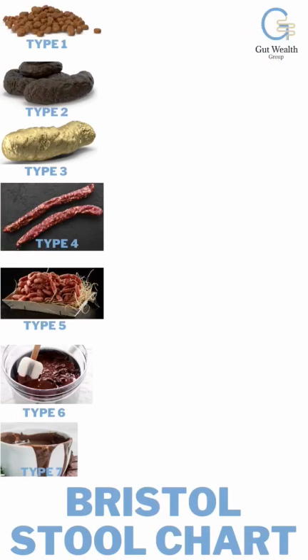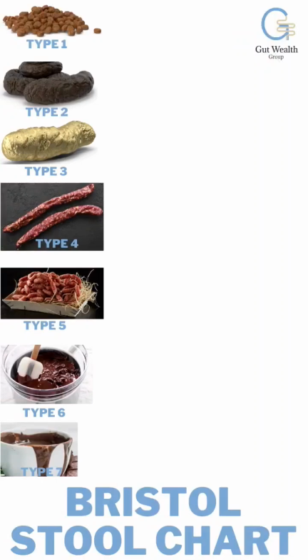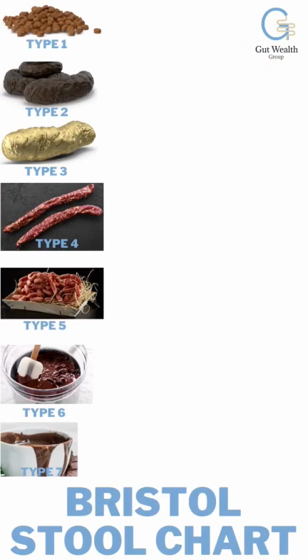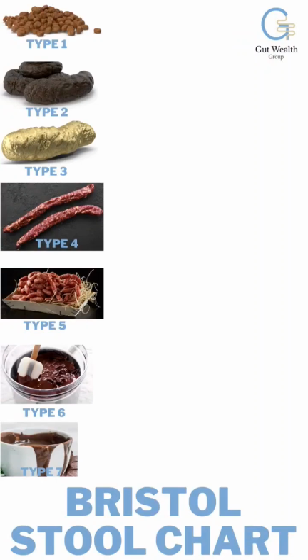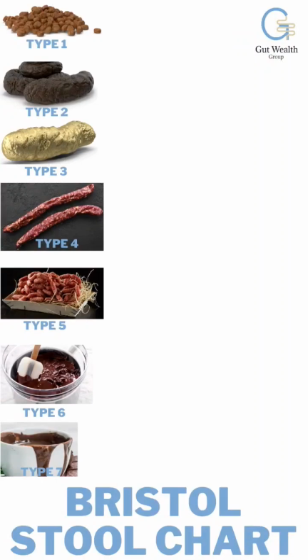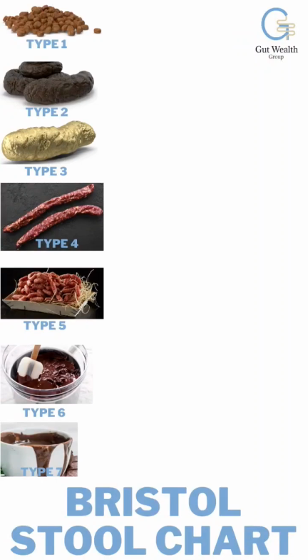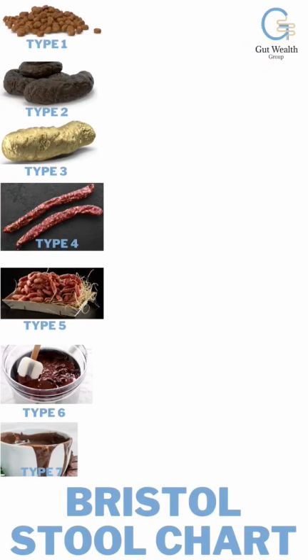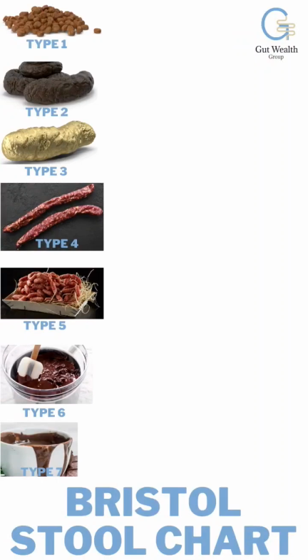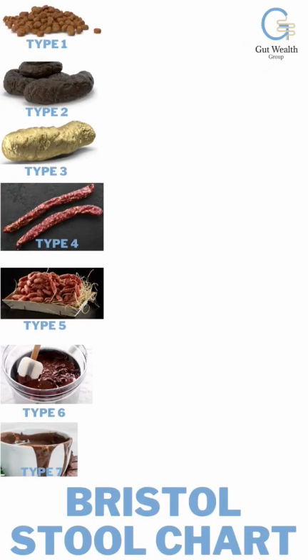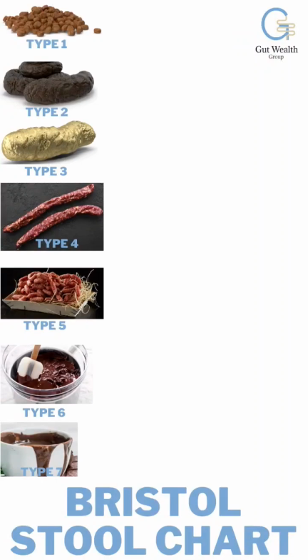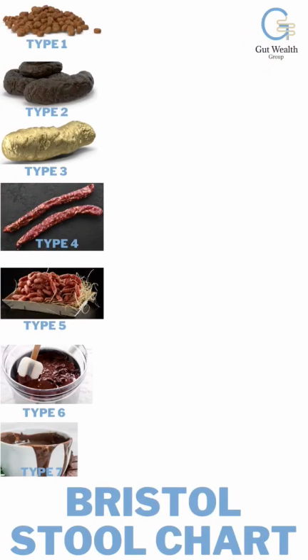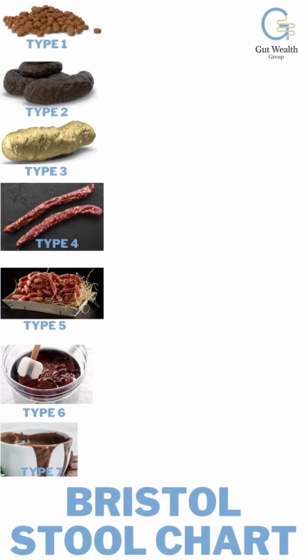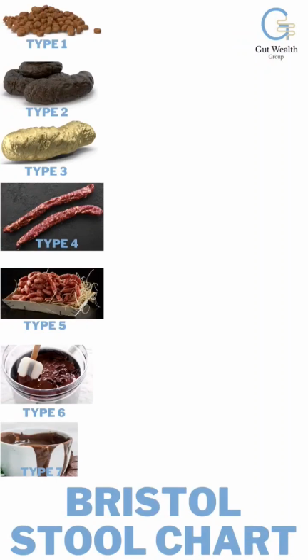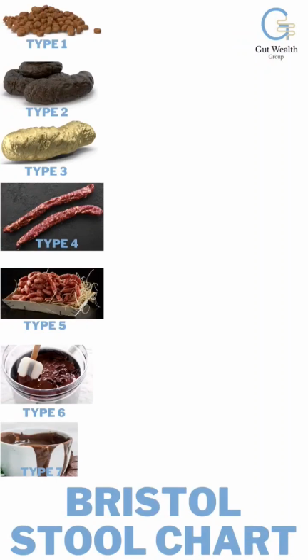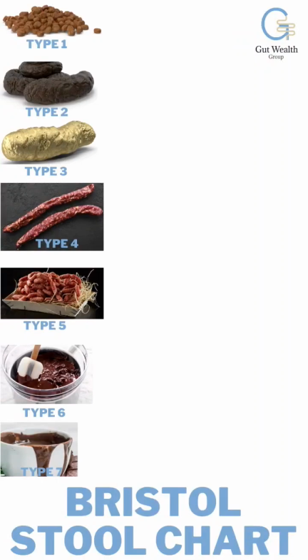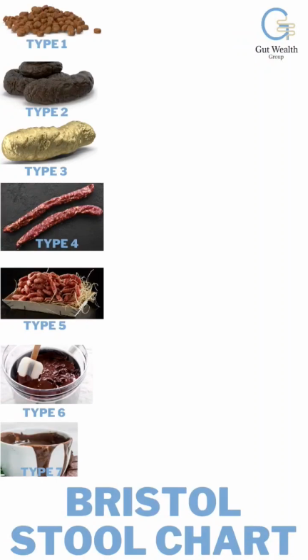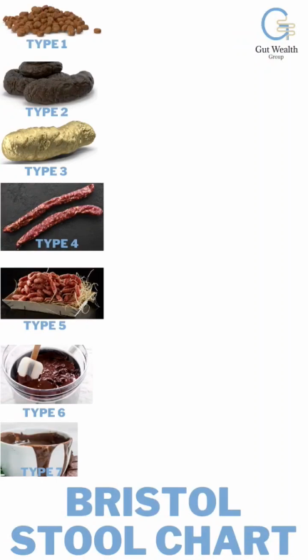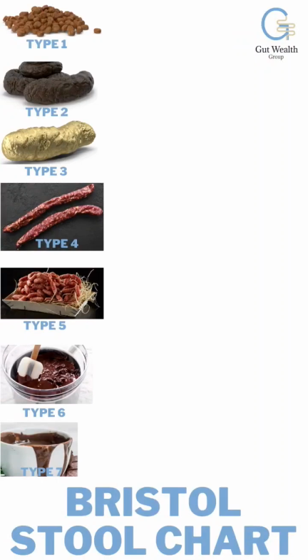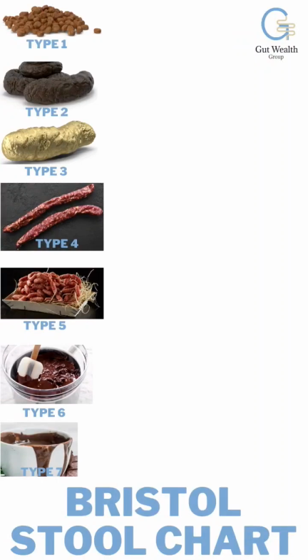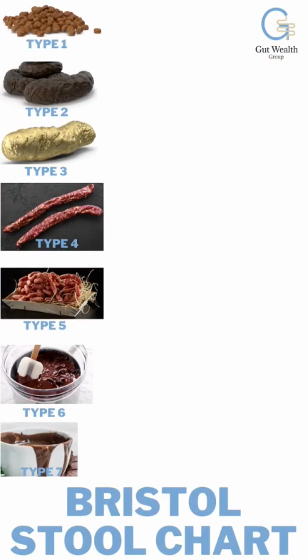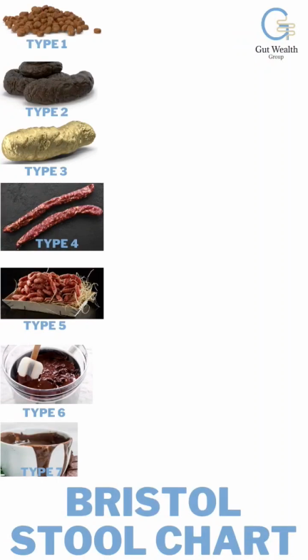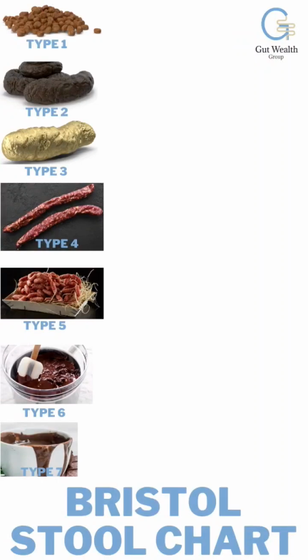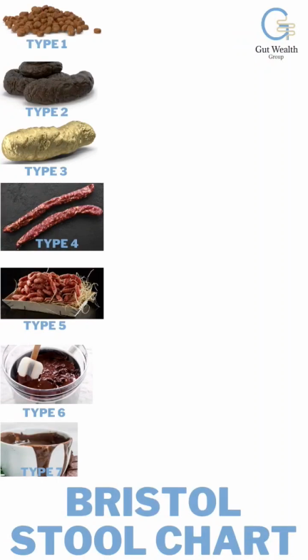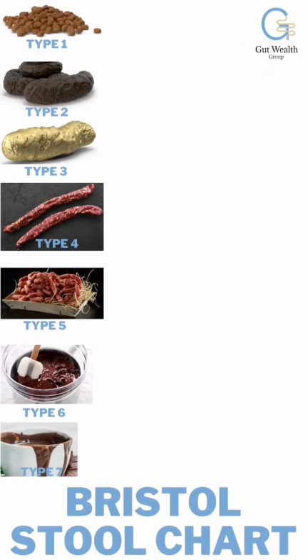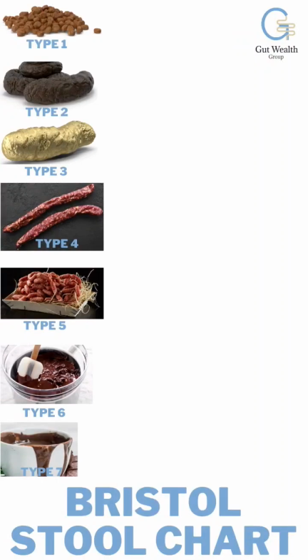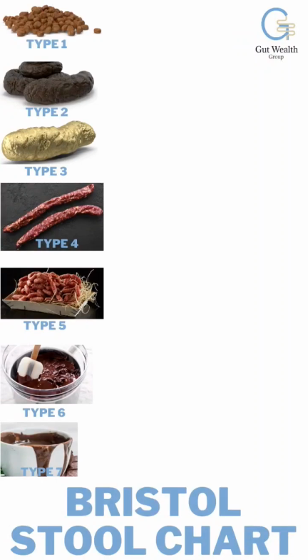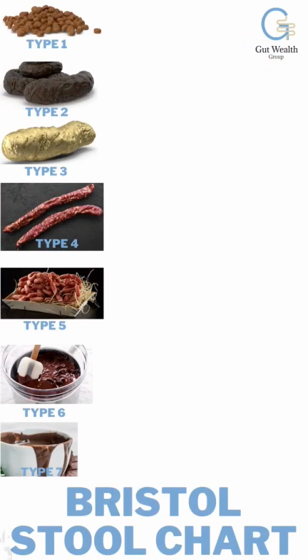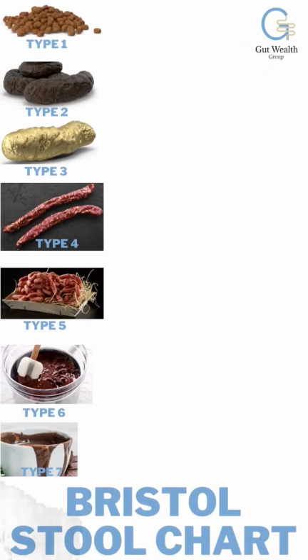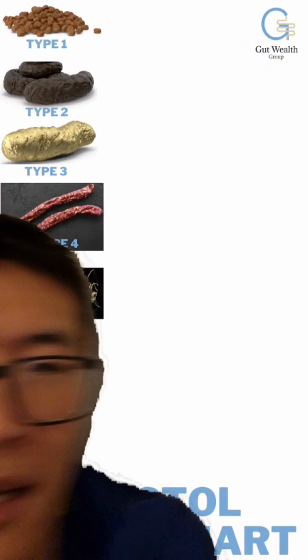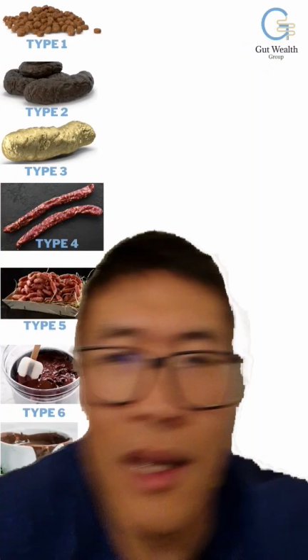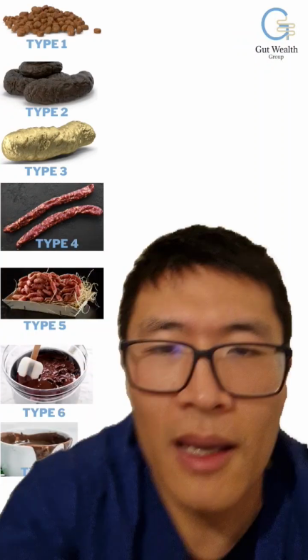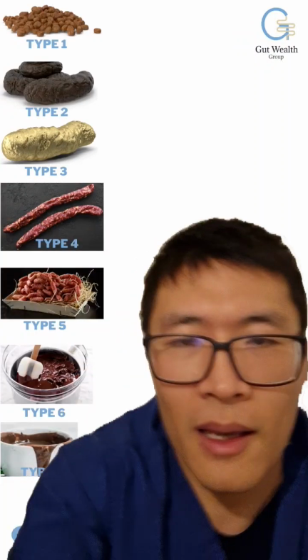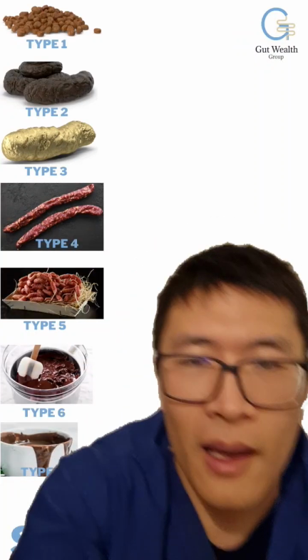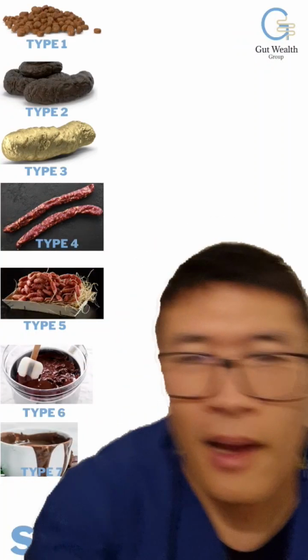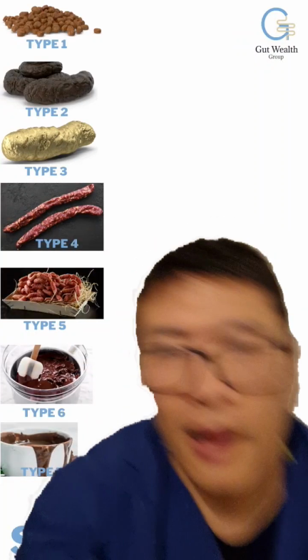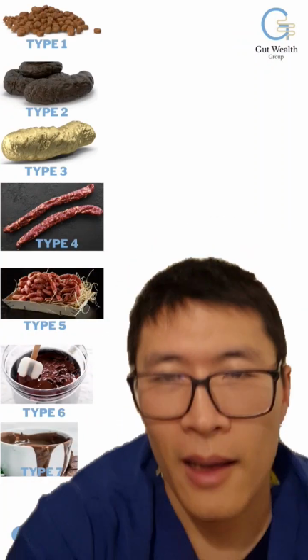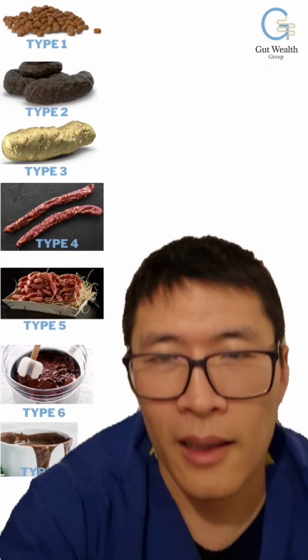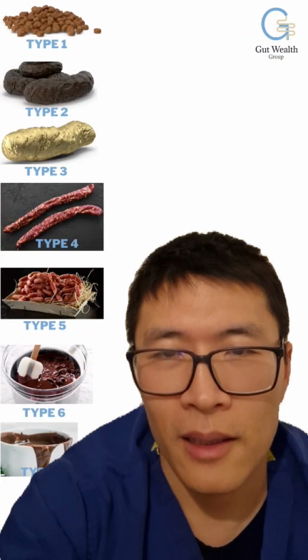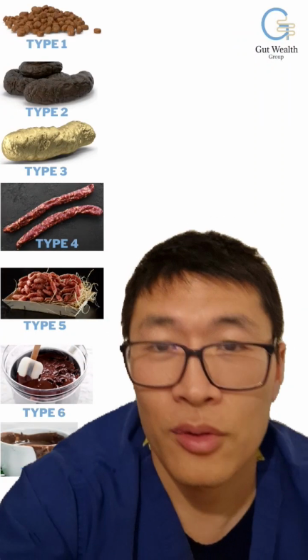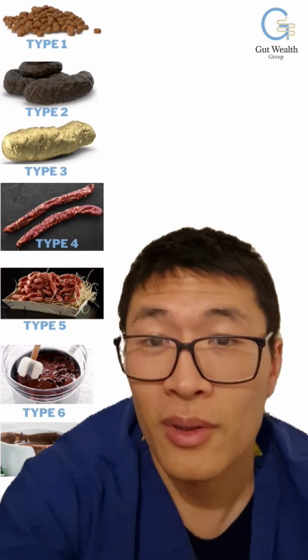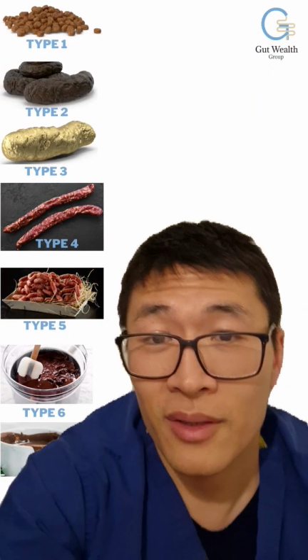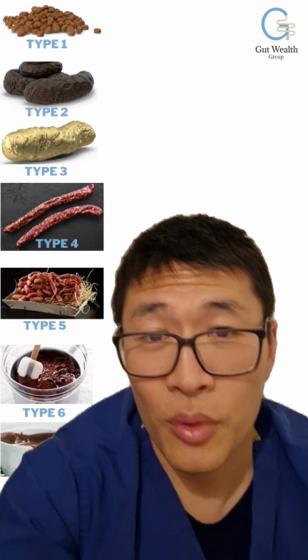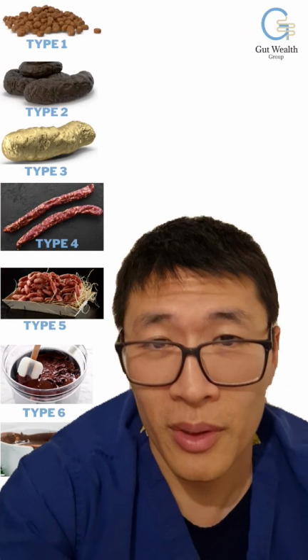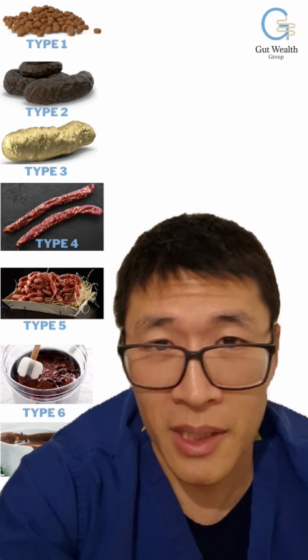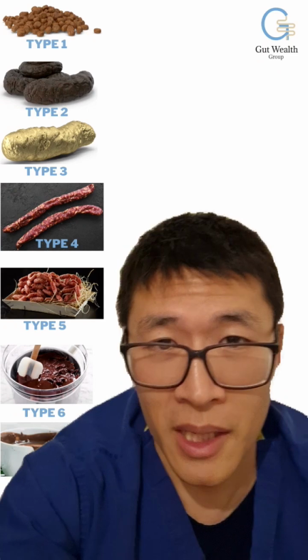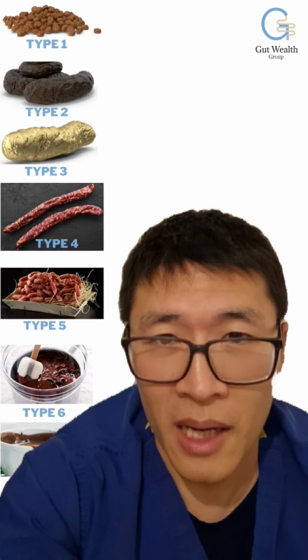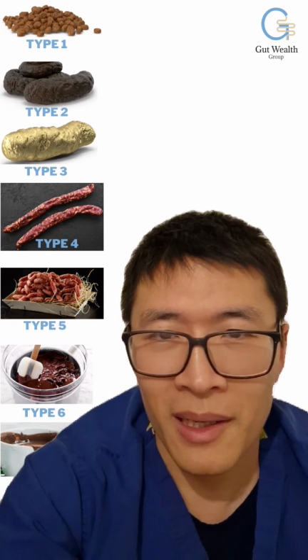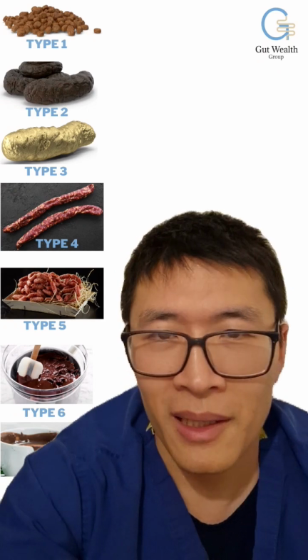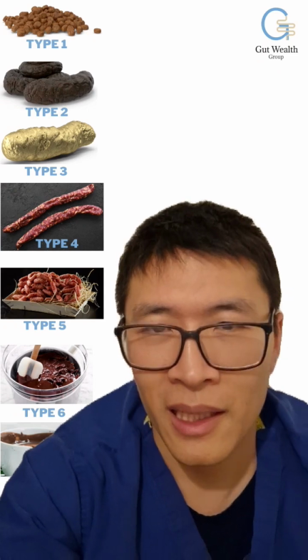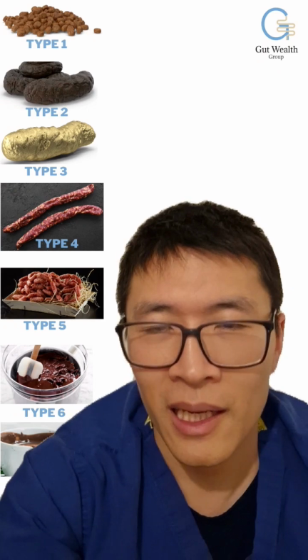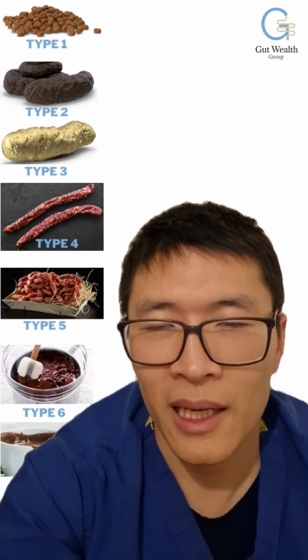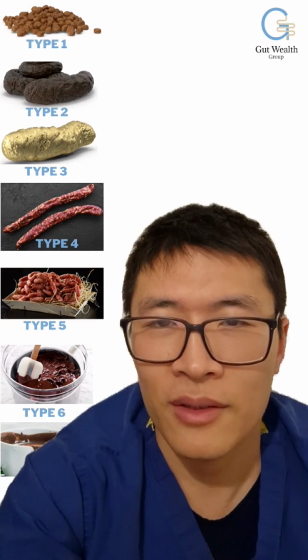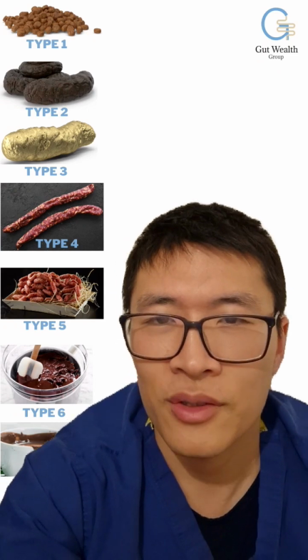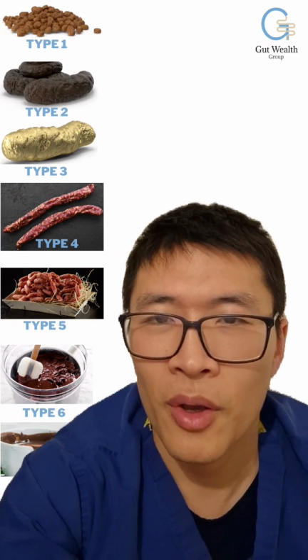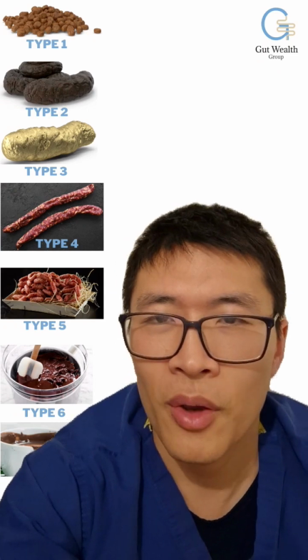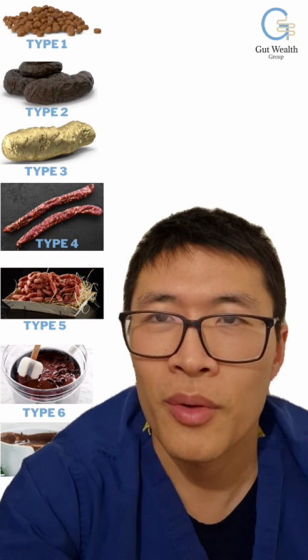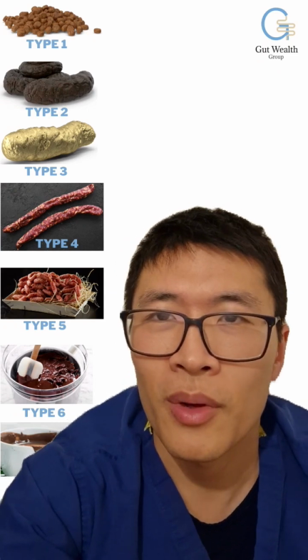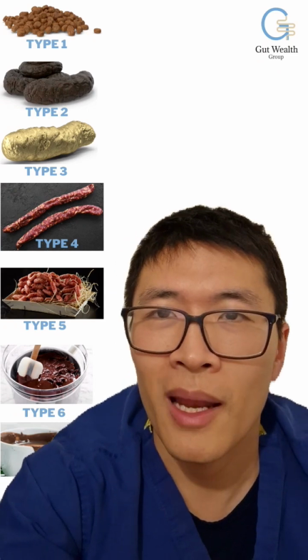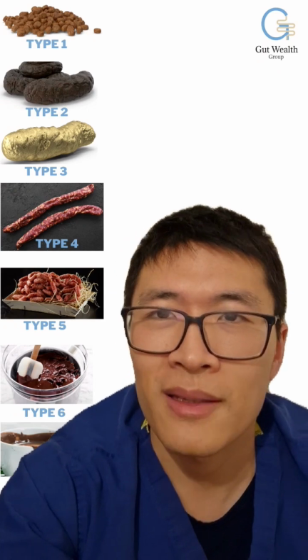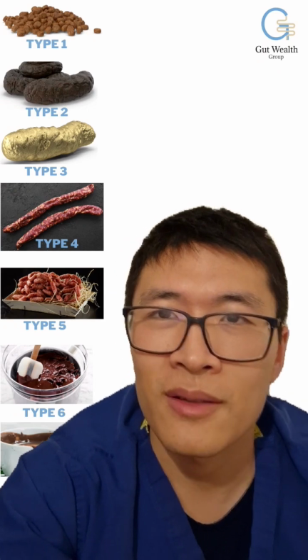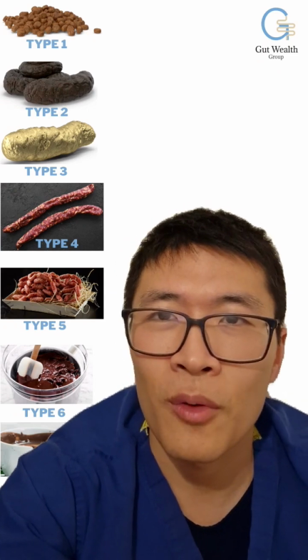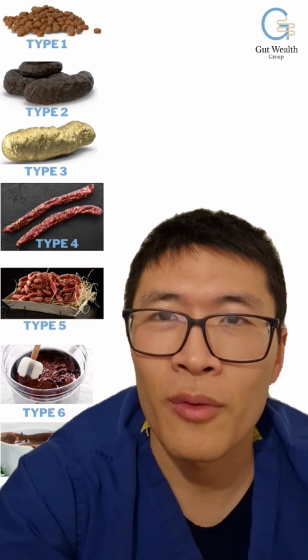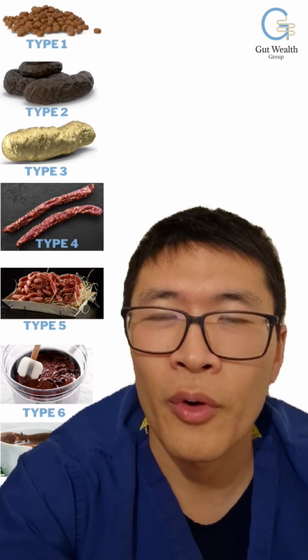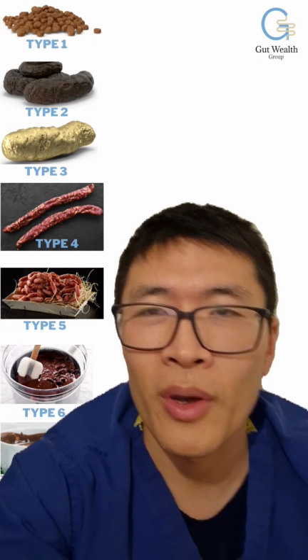Today I would like to talk about stool consistency. I do this all the time in clinic, so let's go for it.